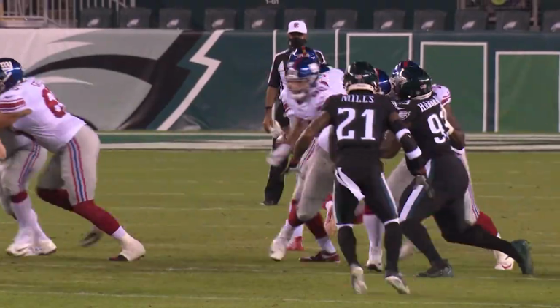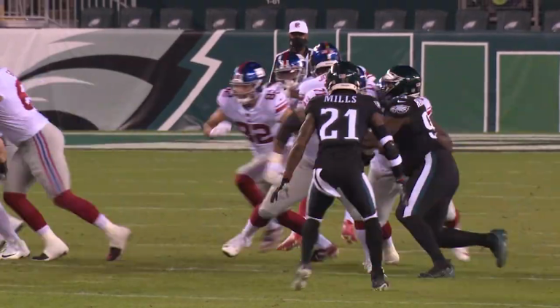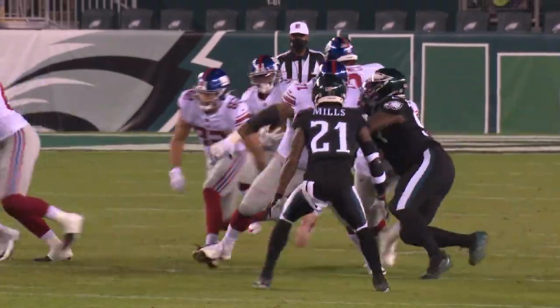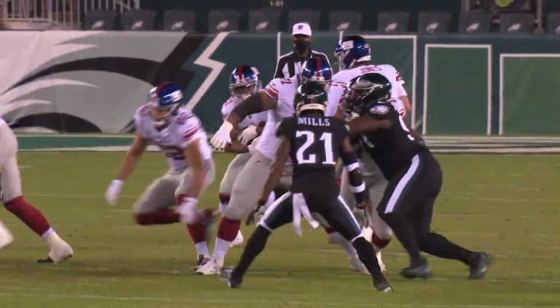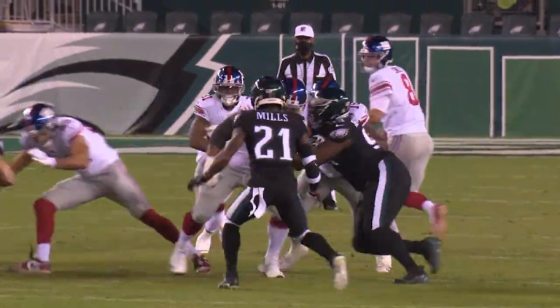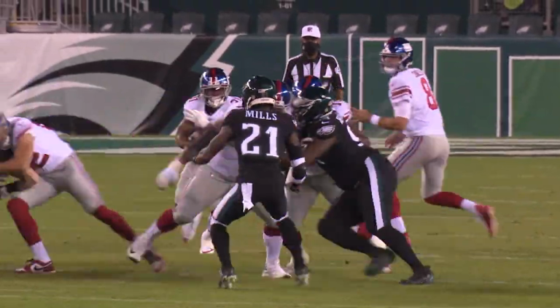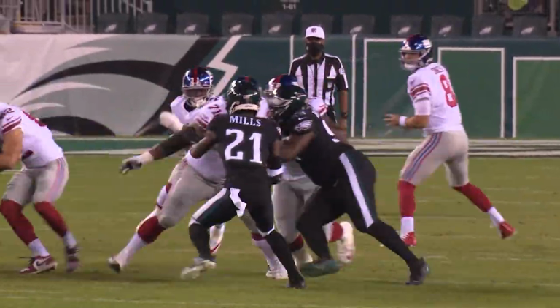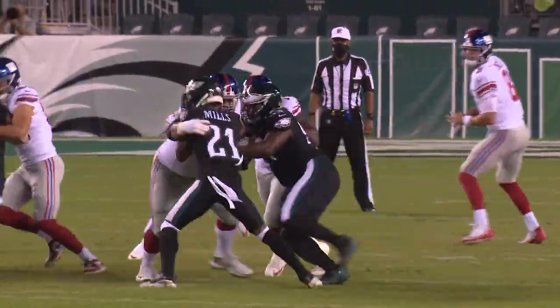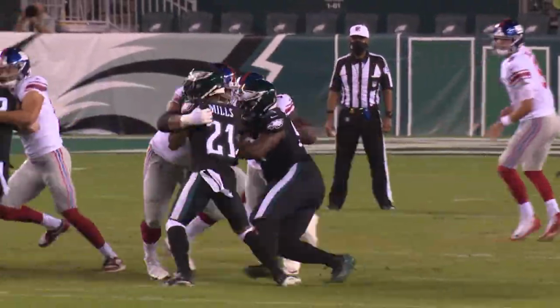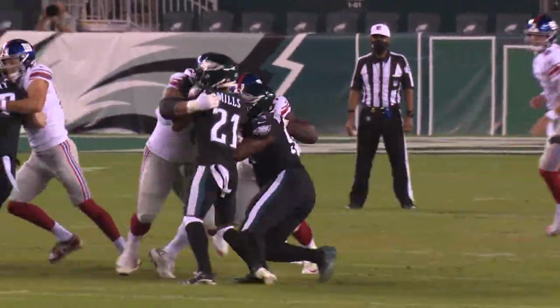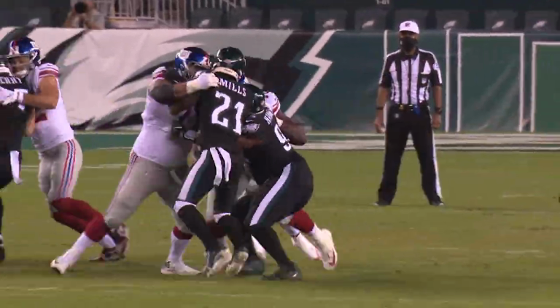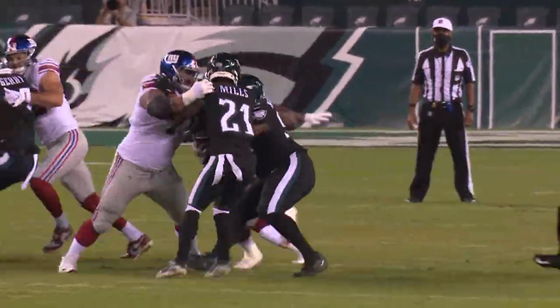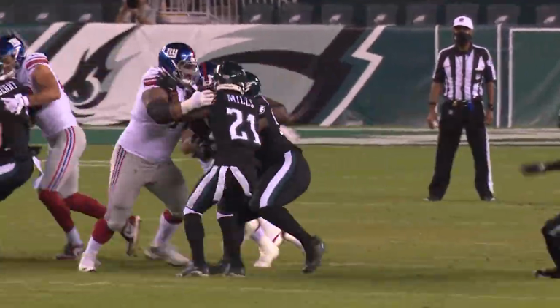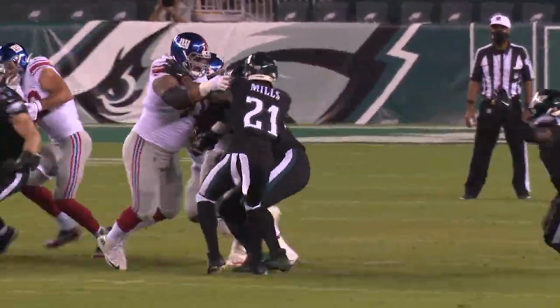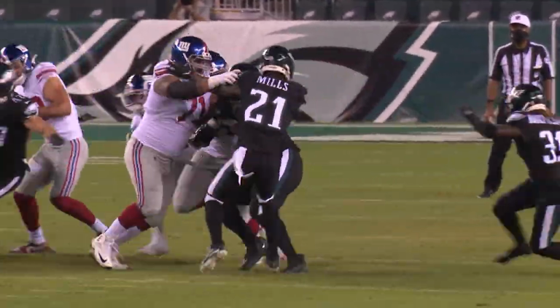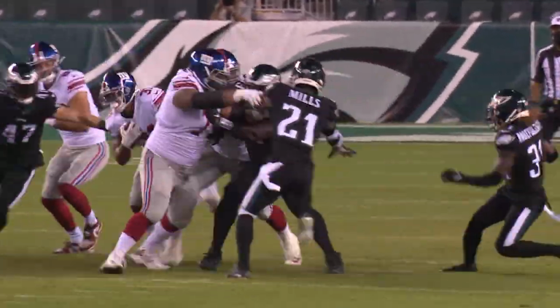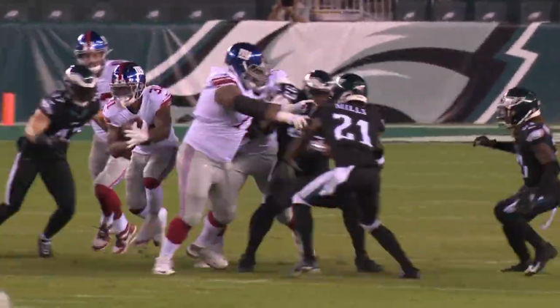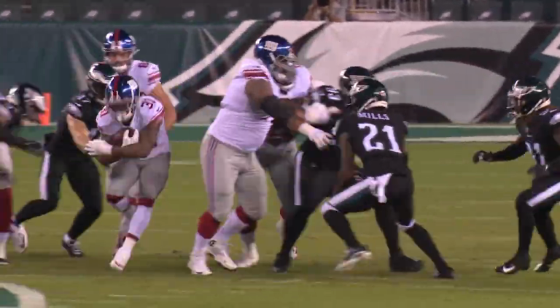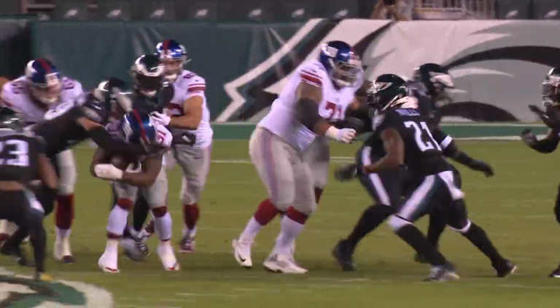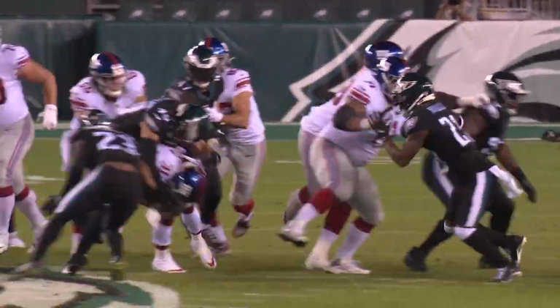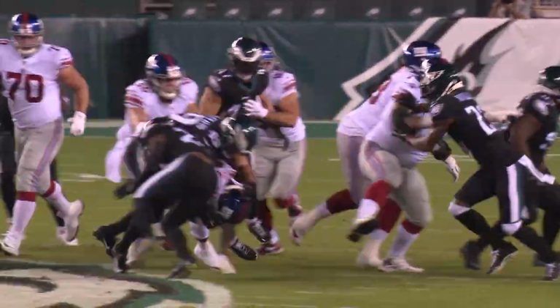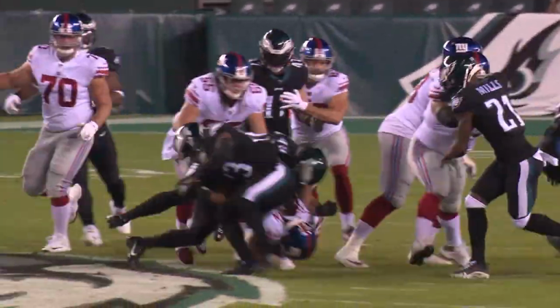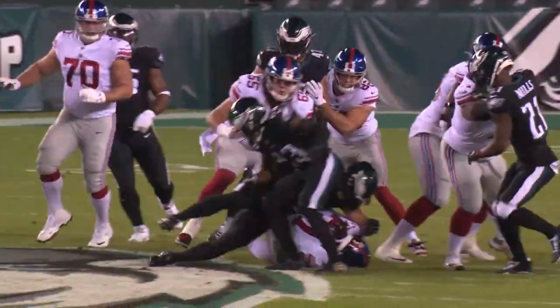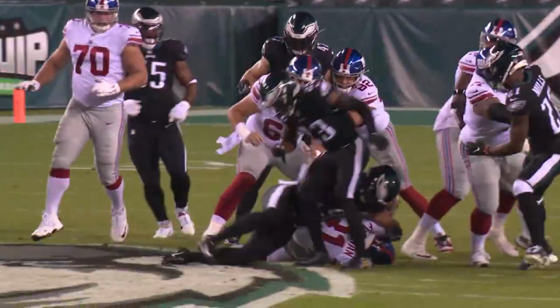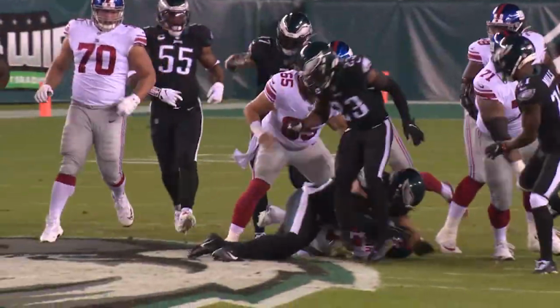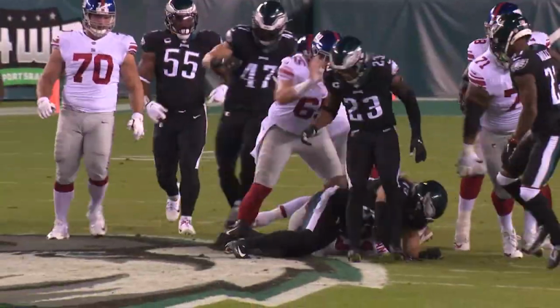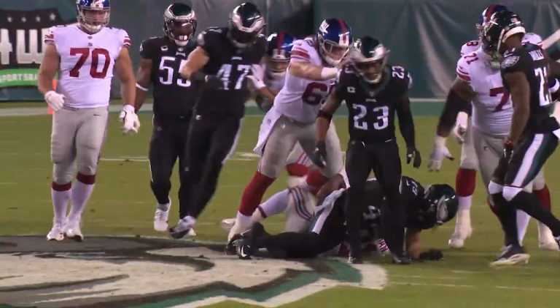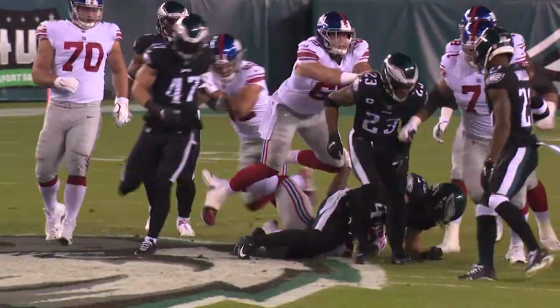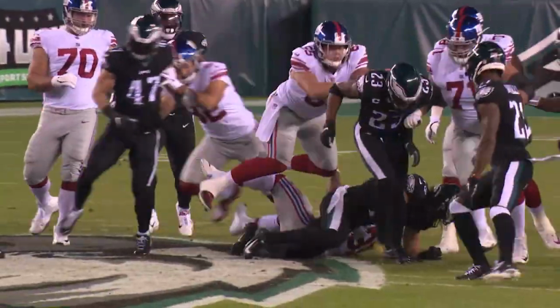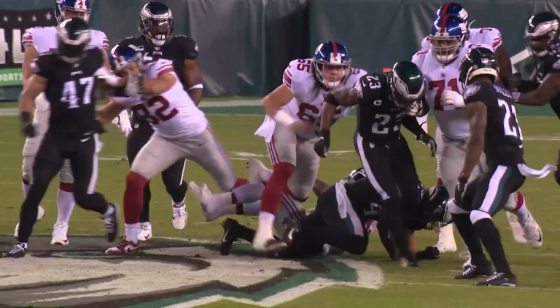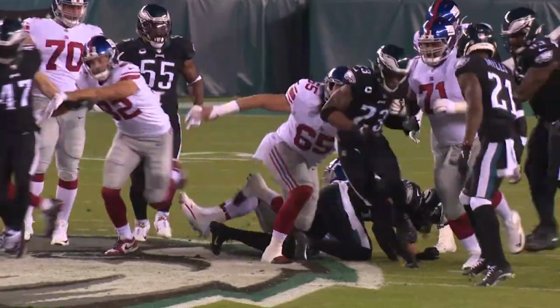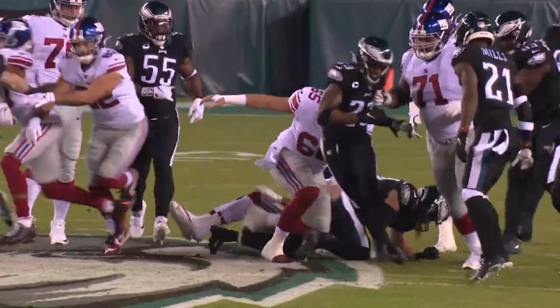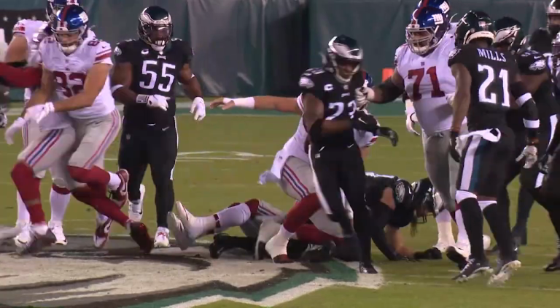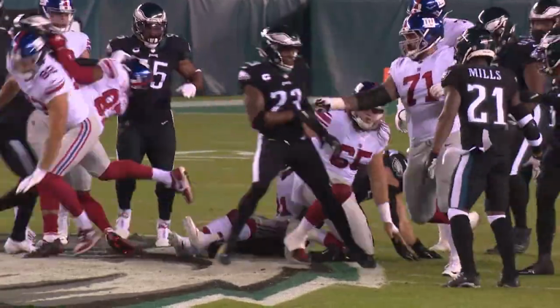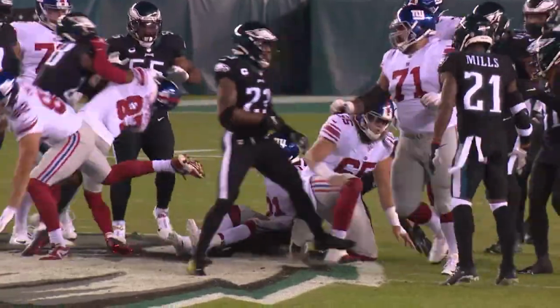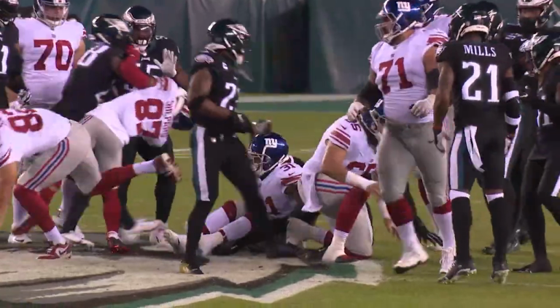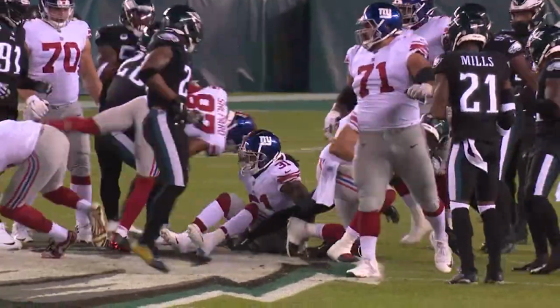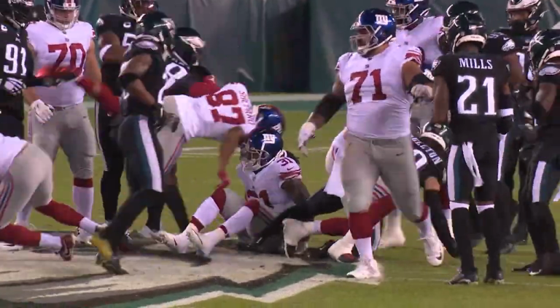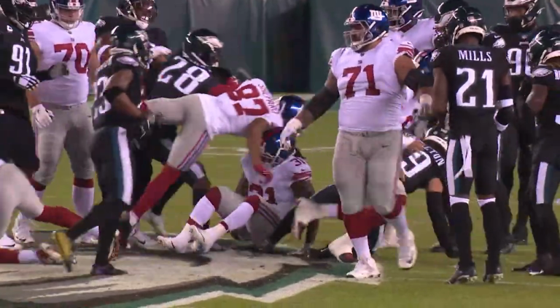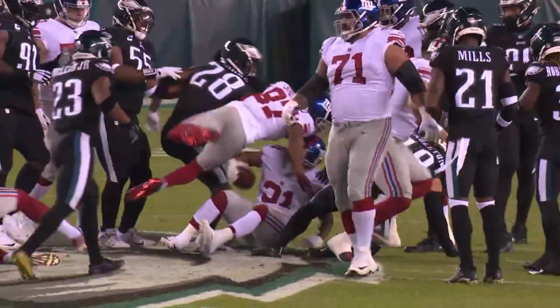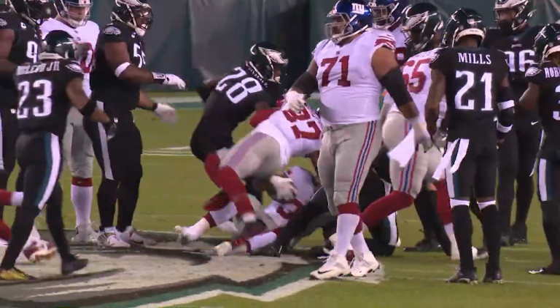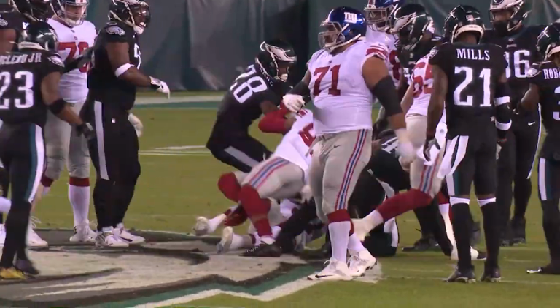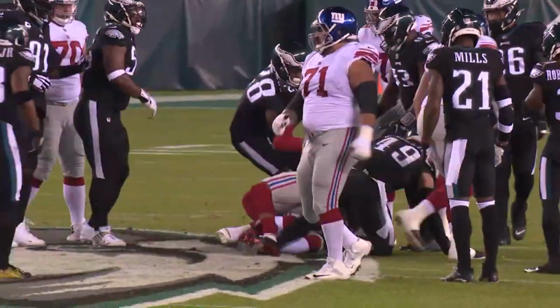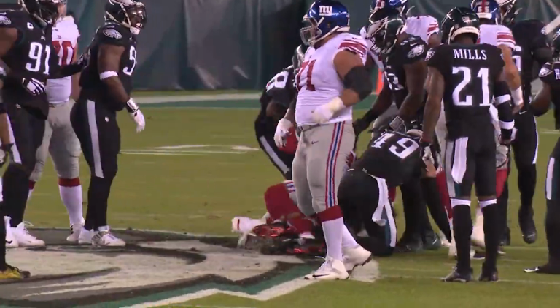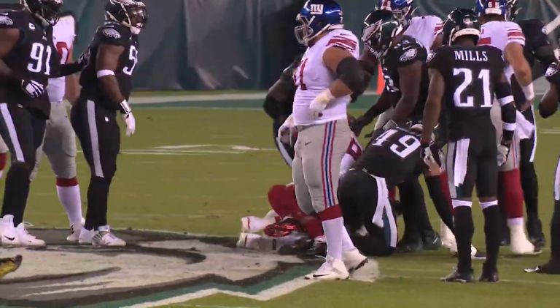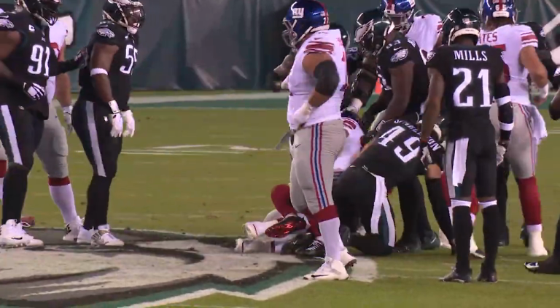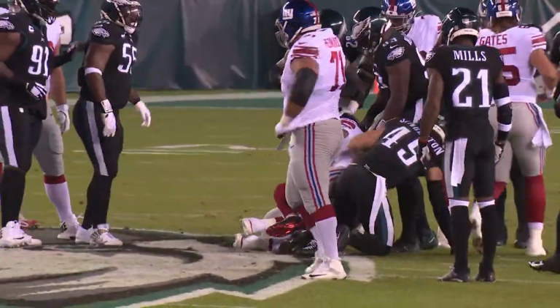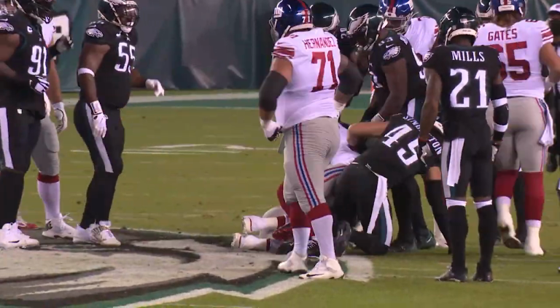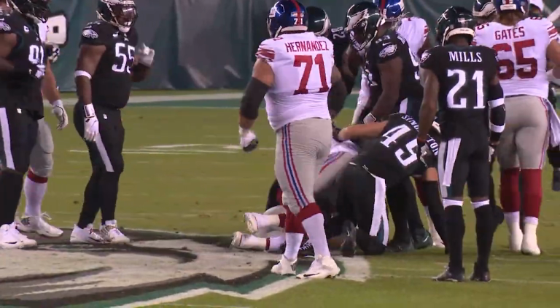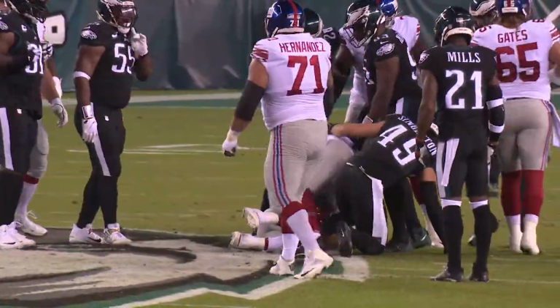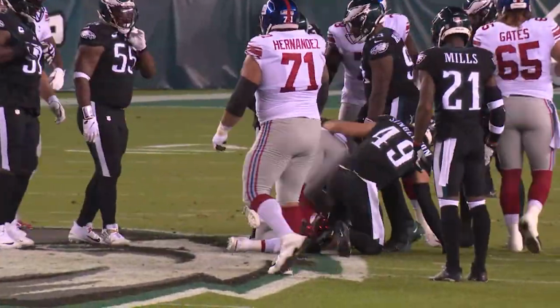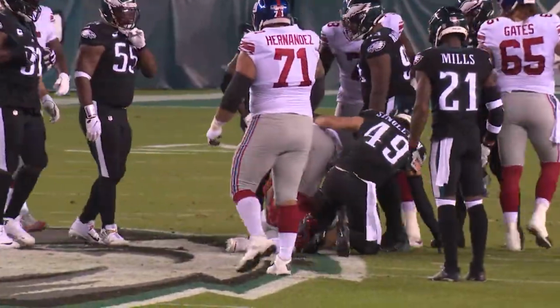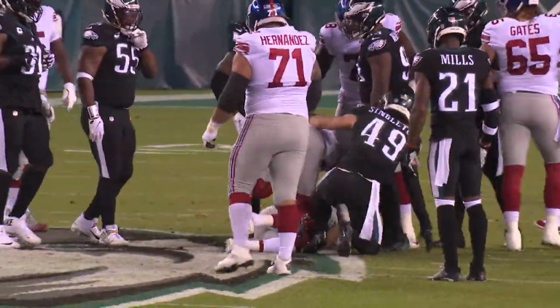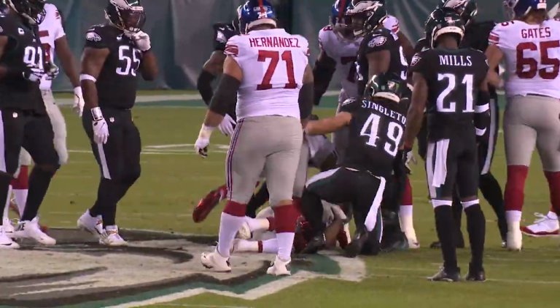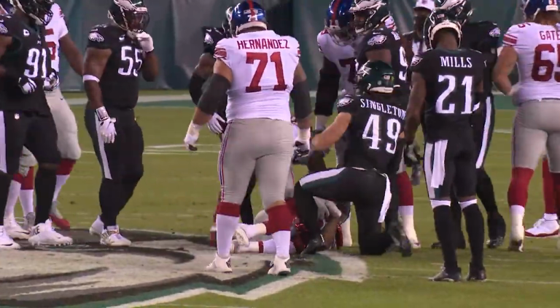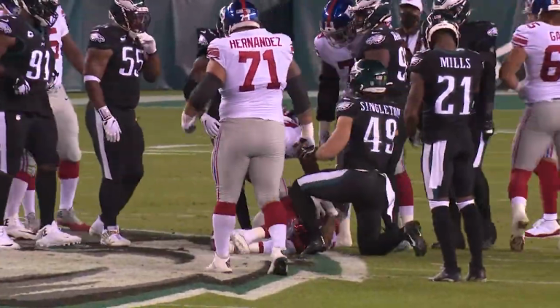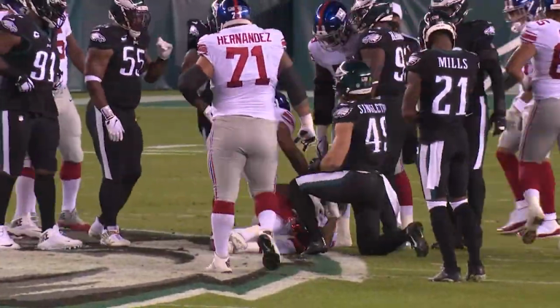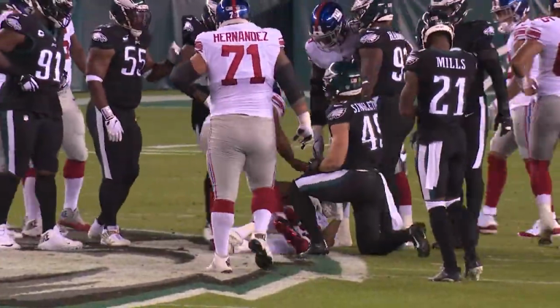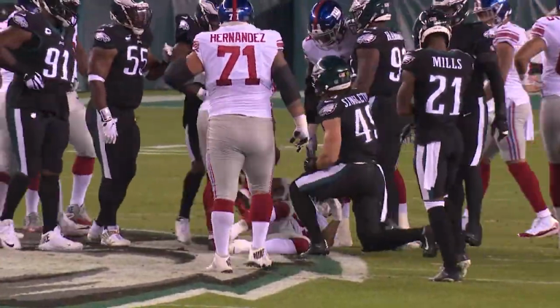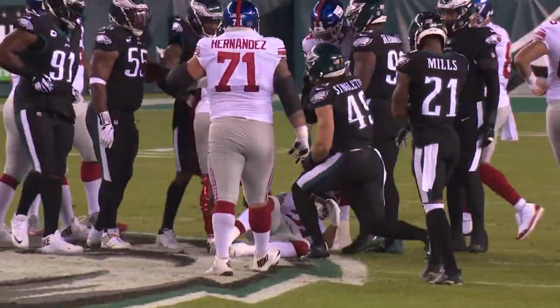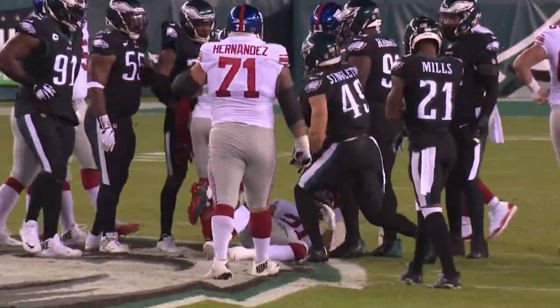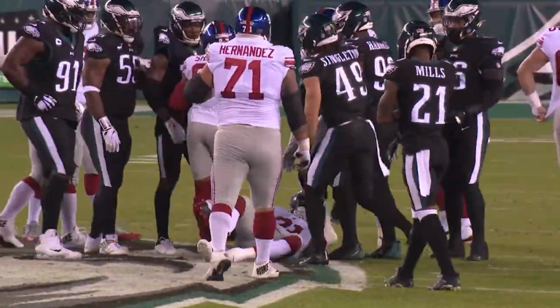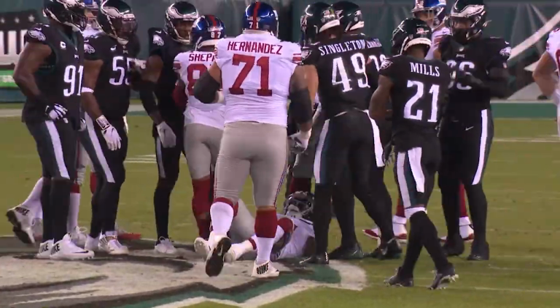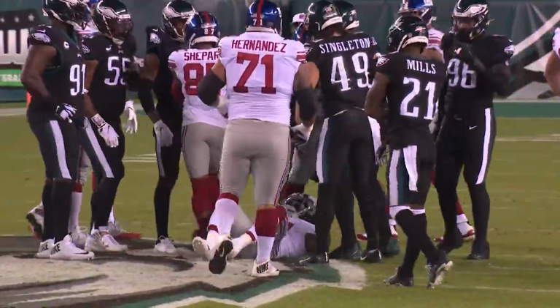Hand off Freeman. Scampers left. Big hole across the 45 and tackled a half yard short of the 47.